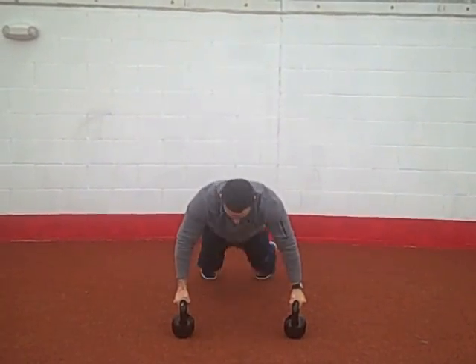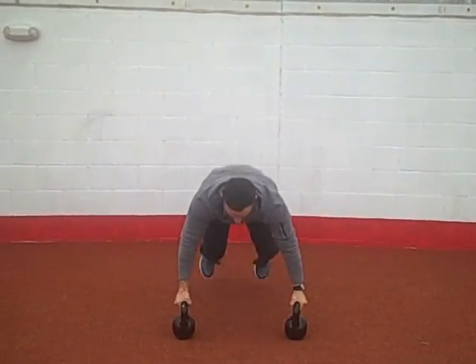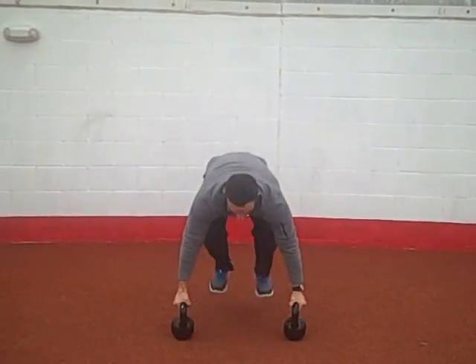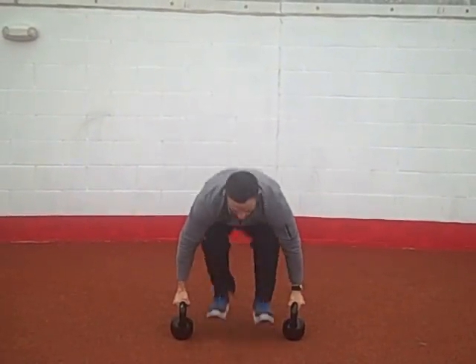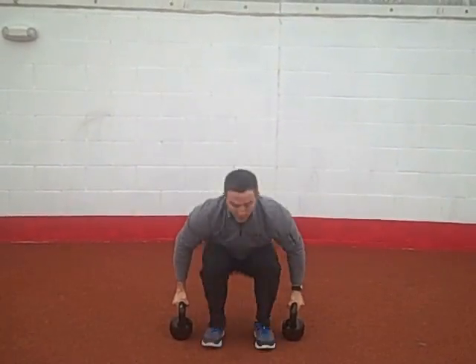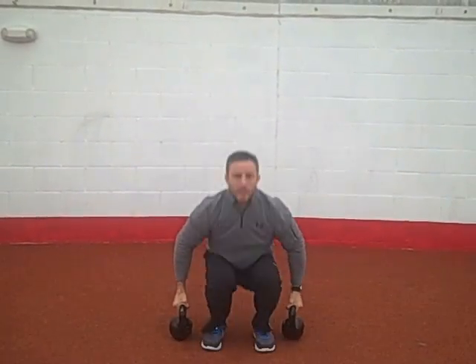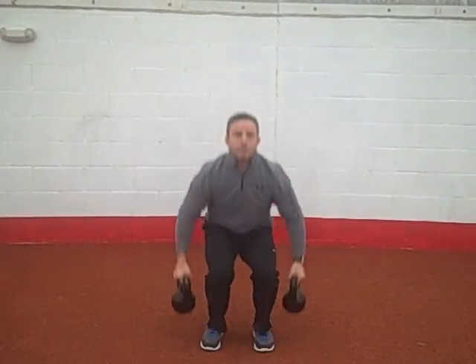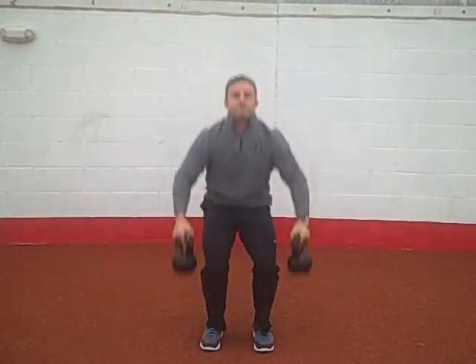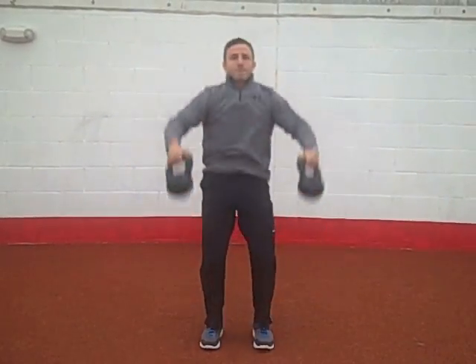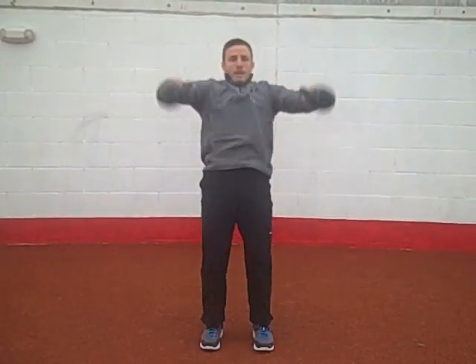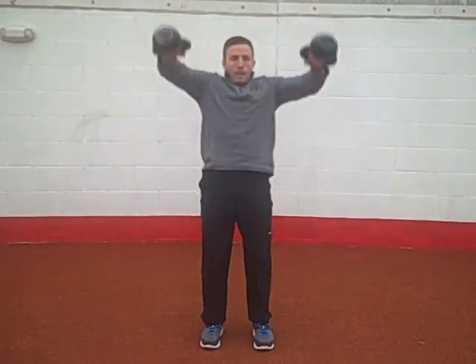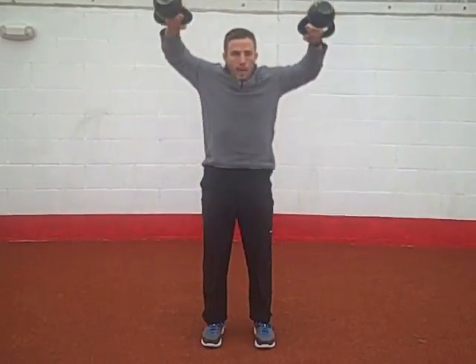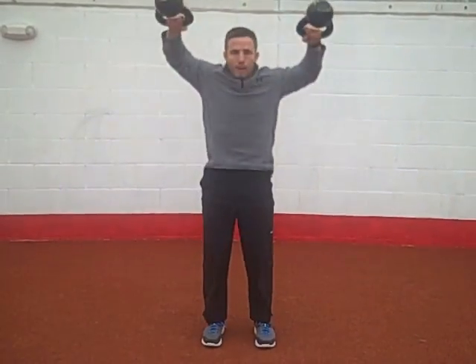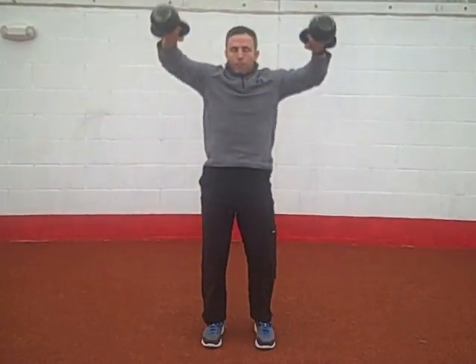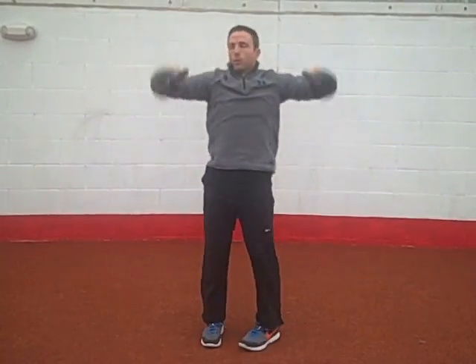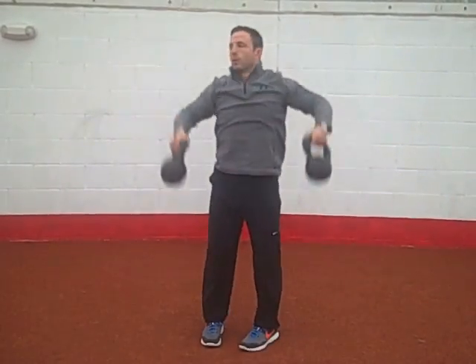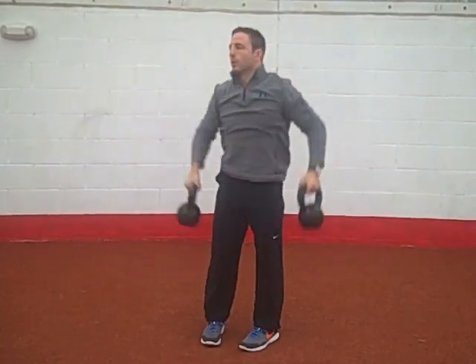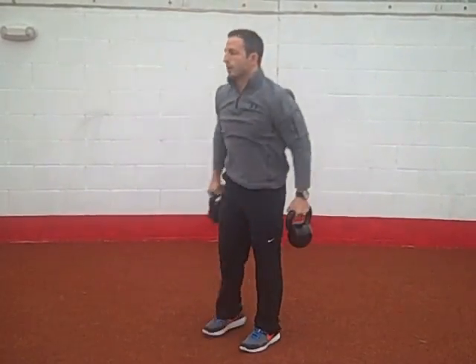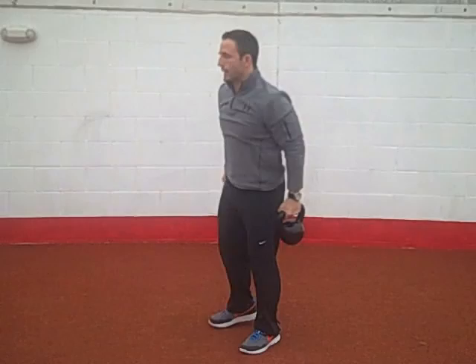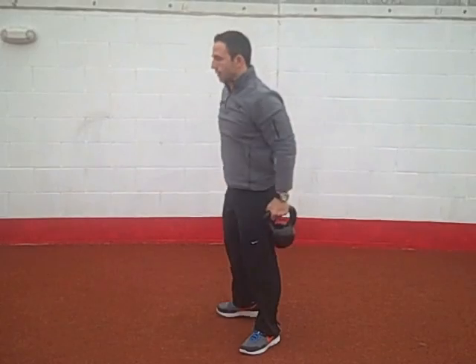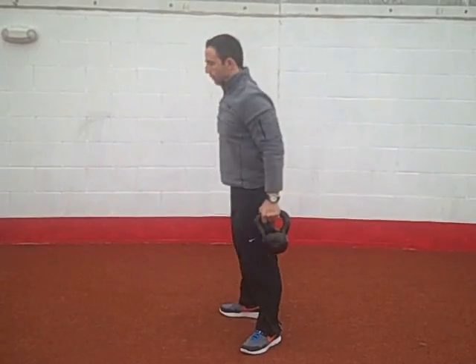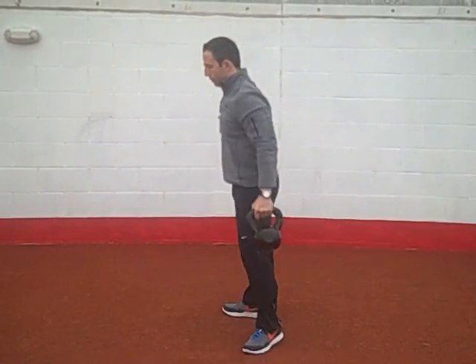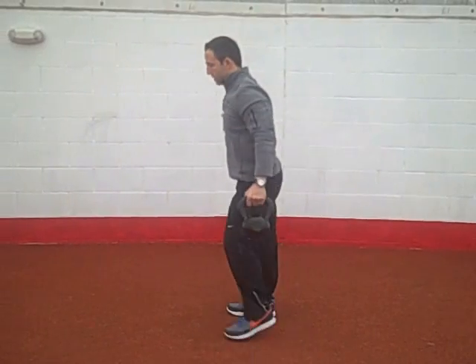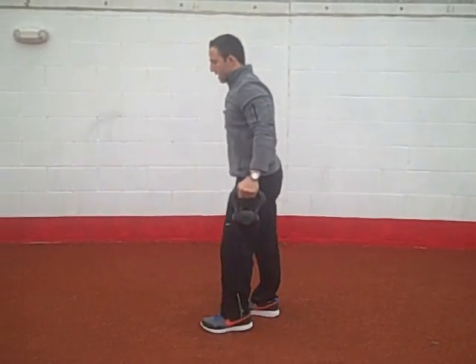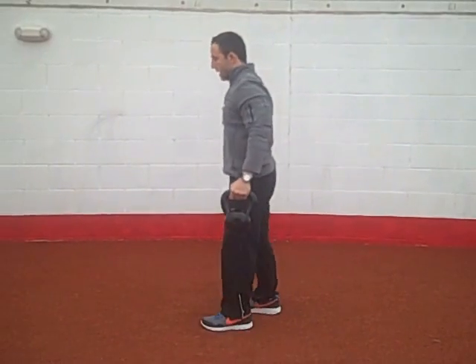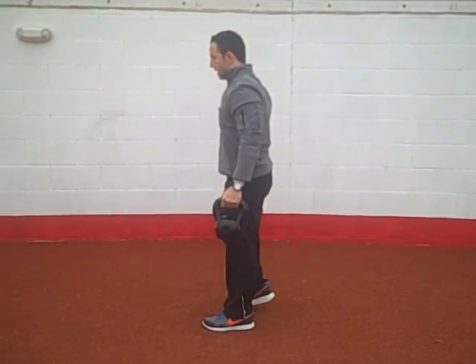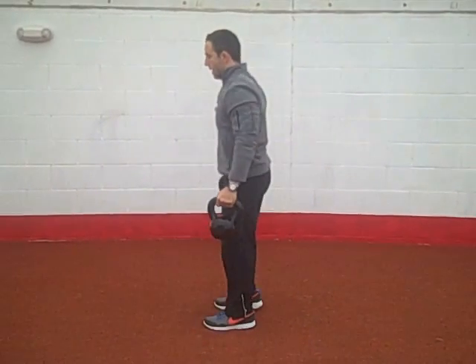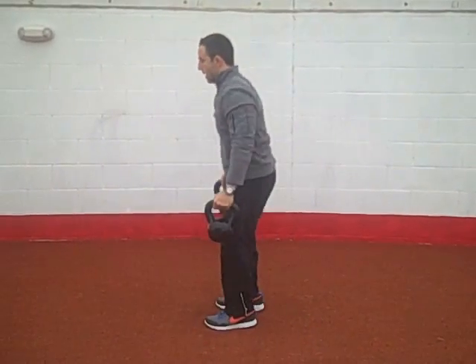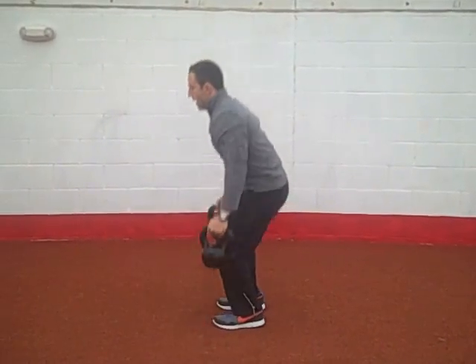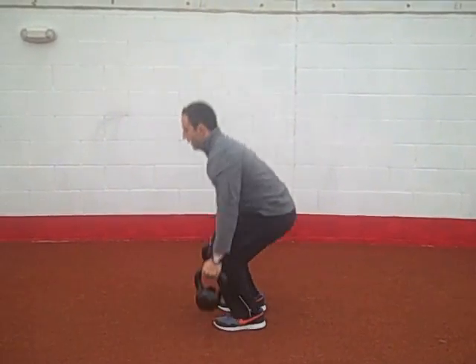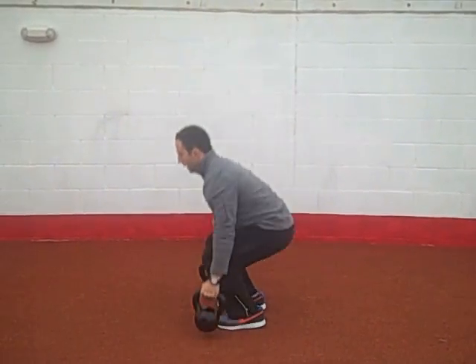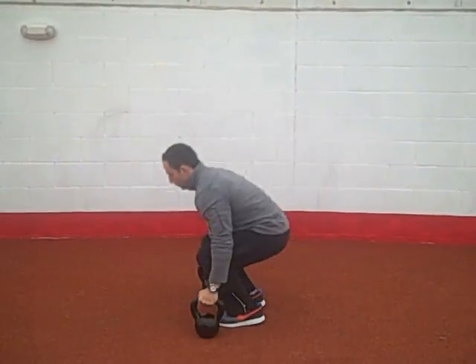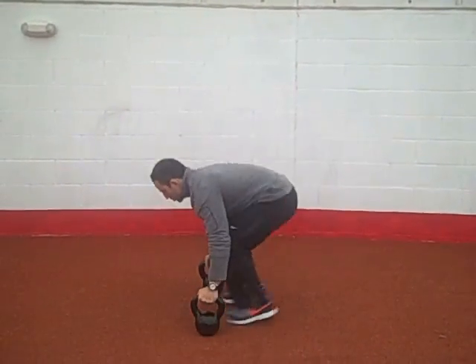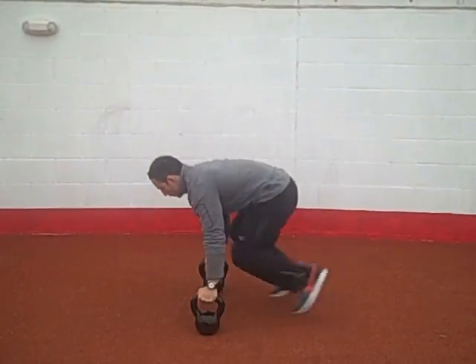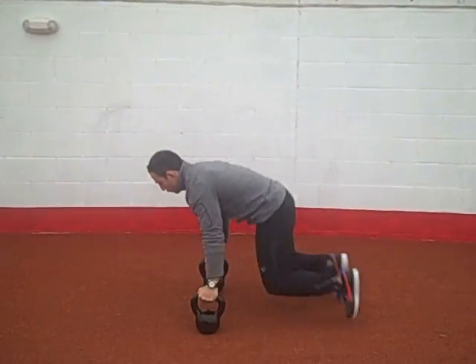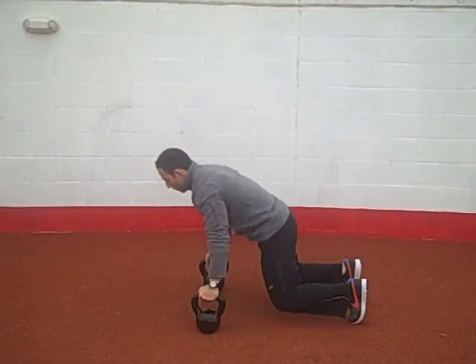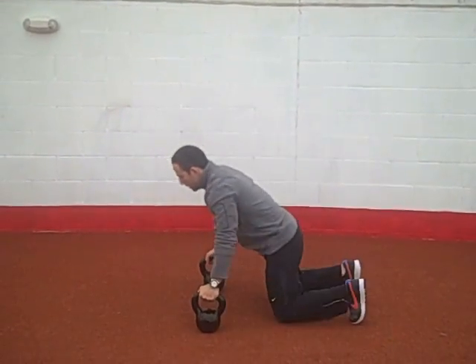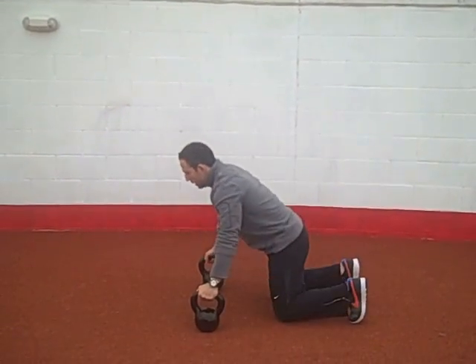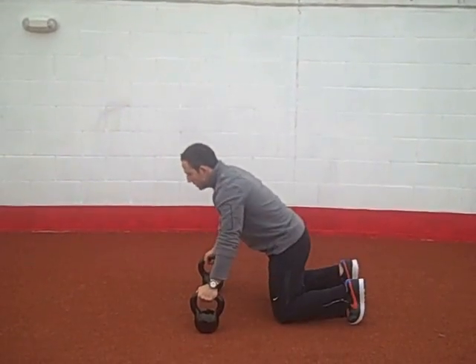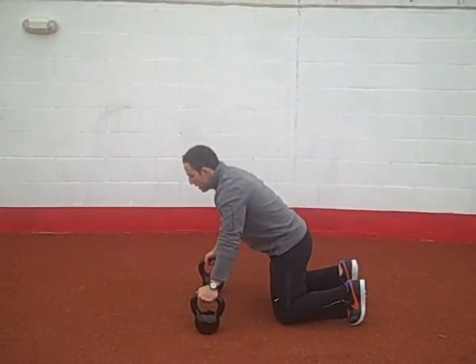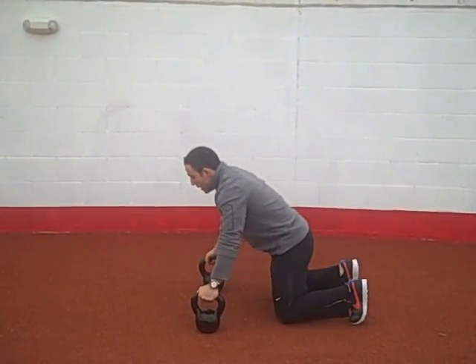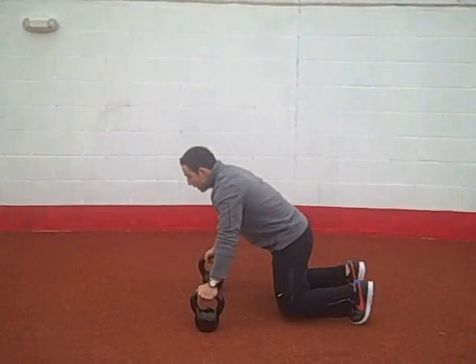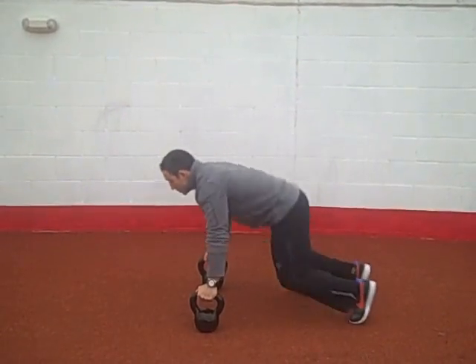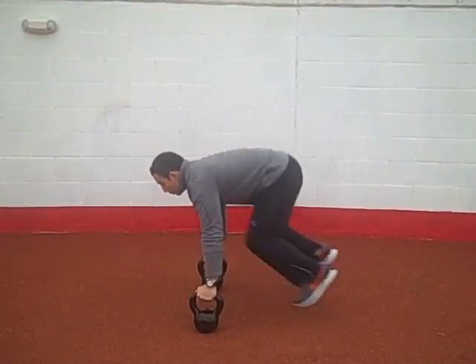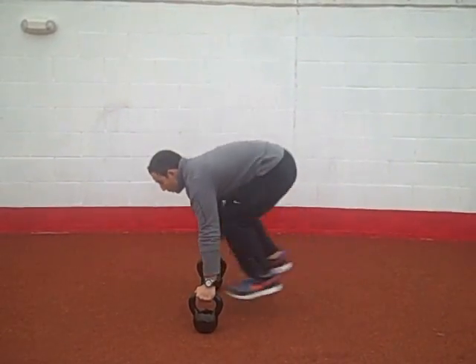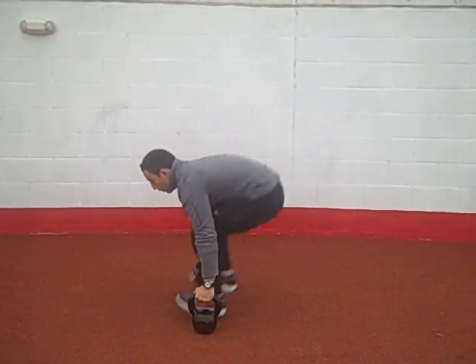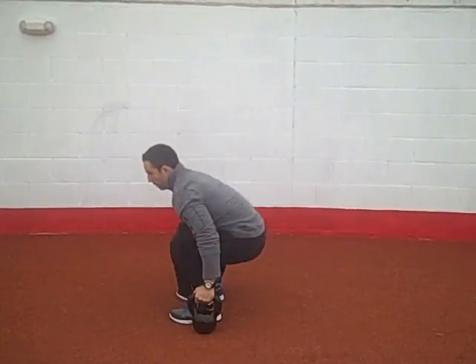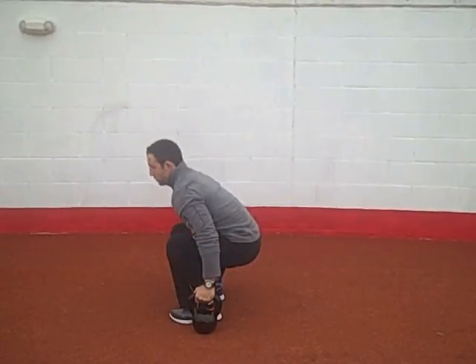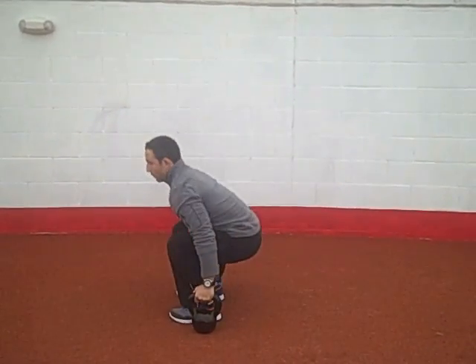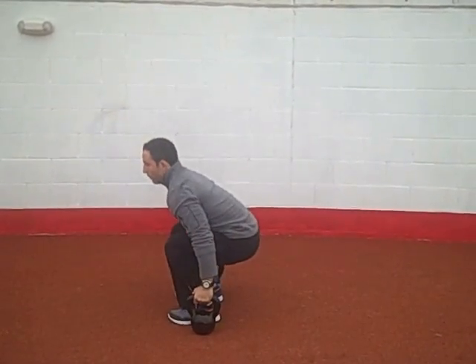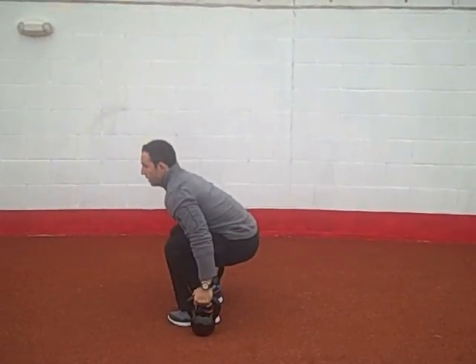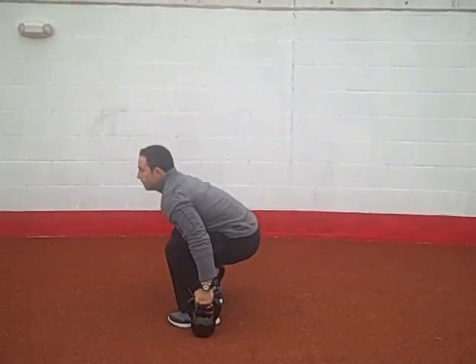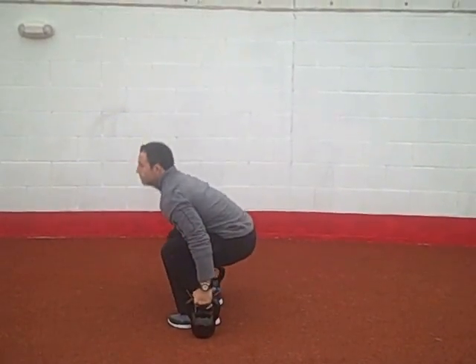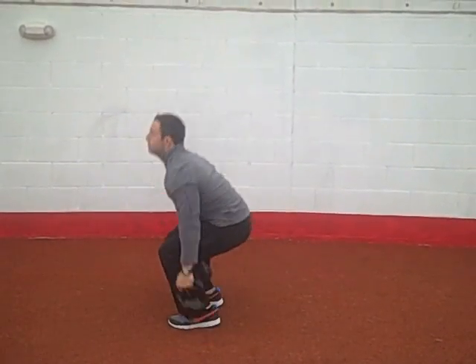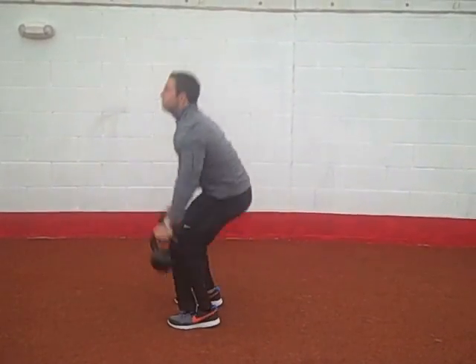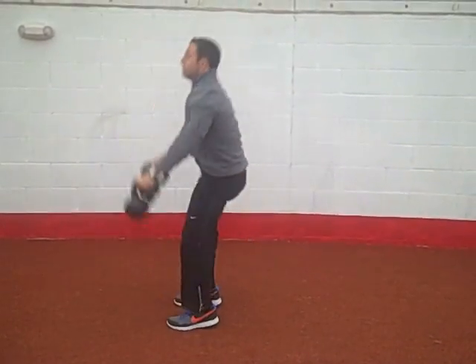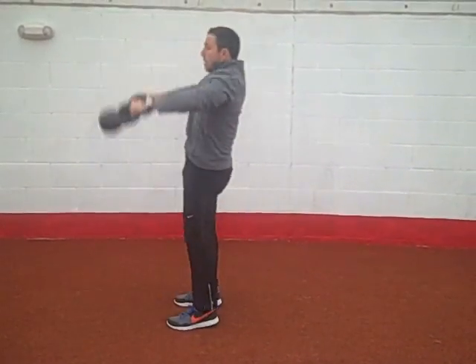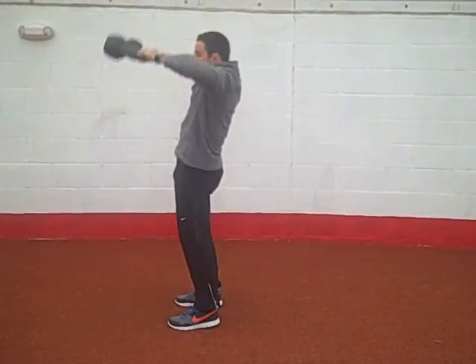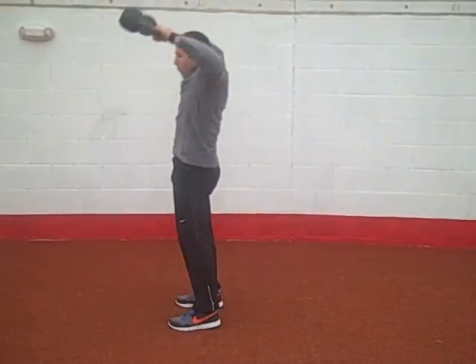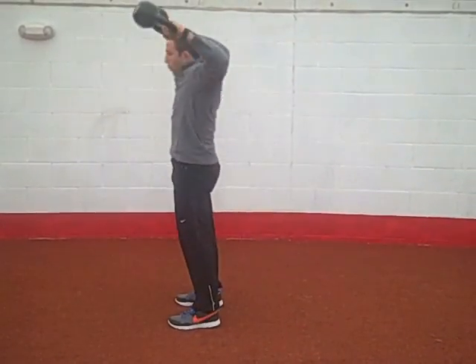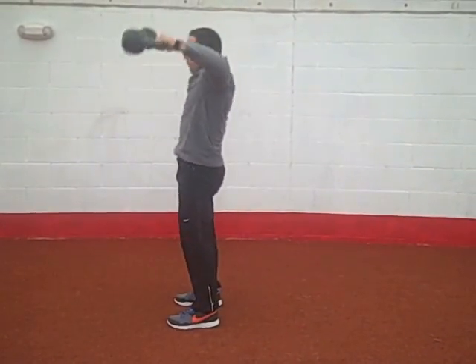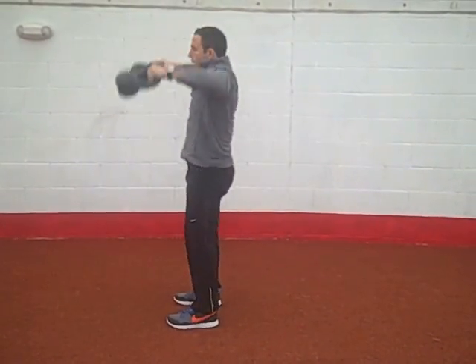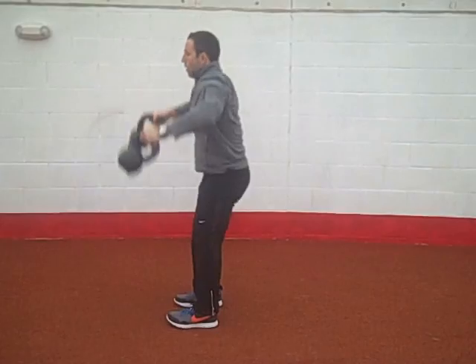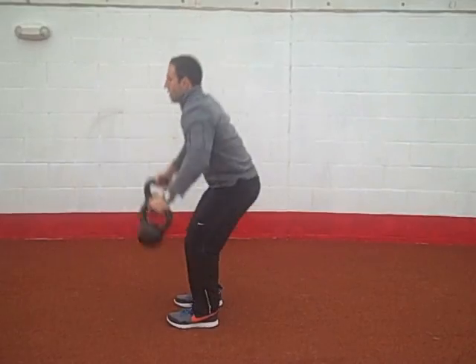Knees, feet, high pull. I'll do it from the side. Again, I'm going to start from my knees, just load up to your feet, pull the bell.